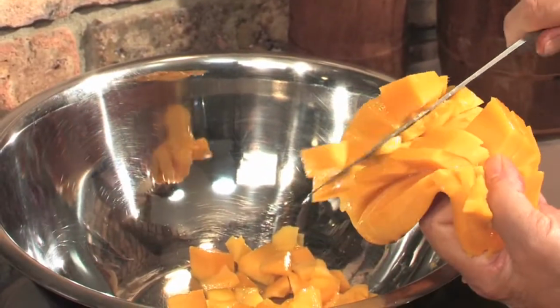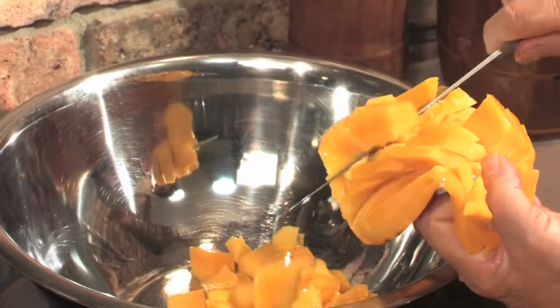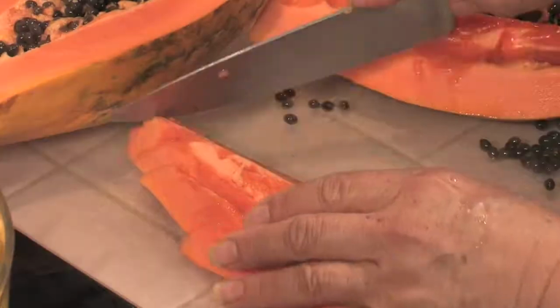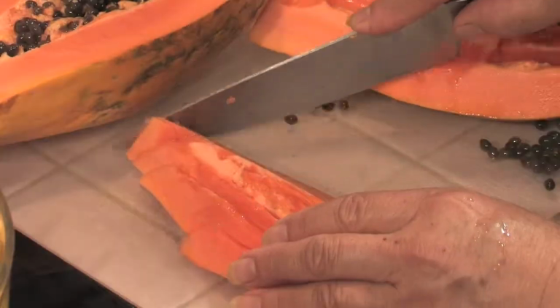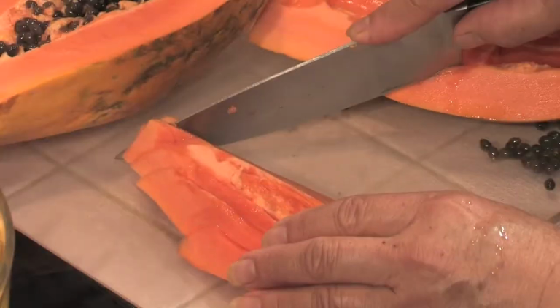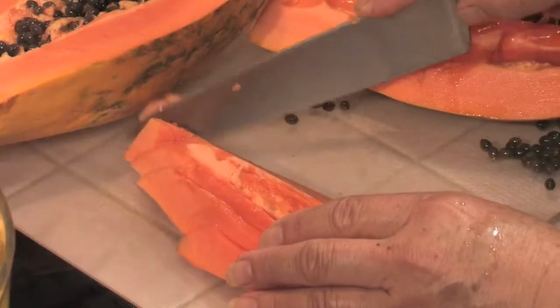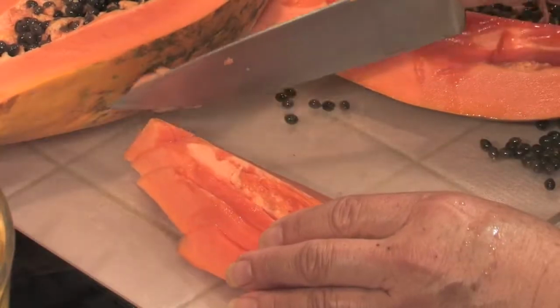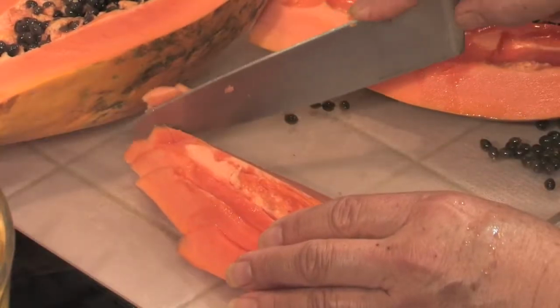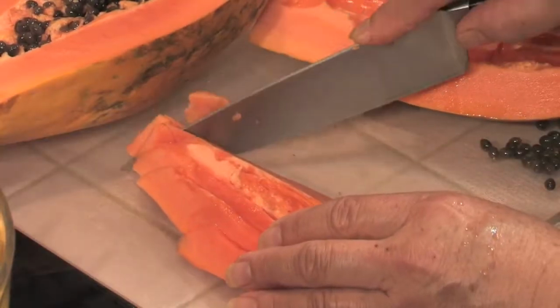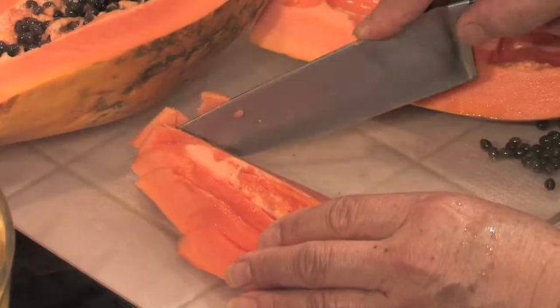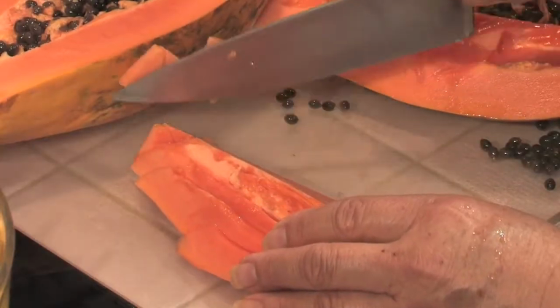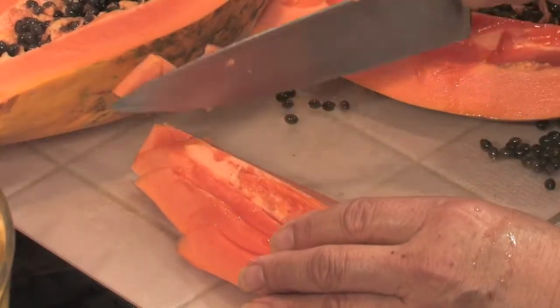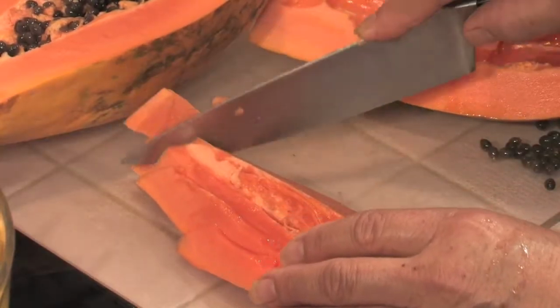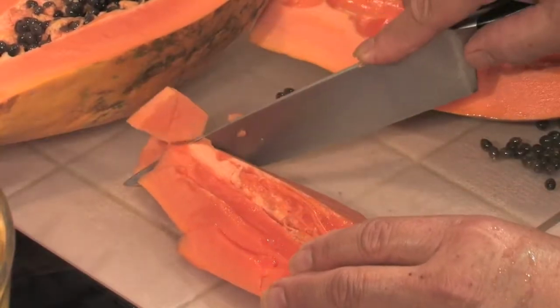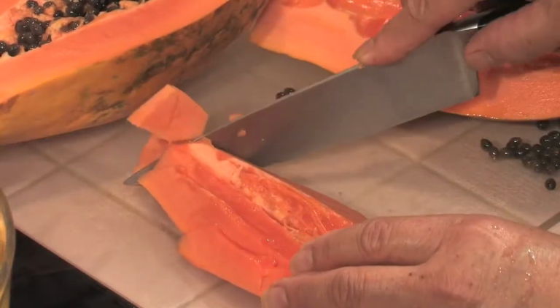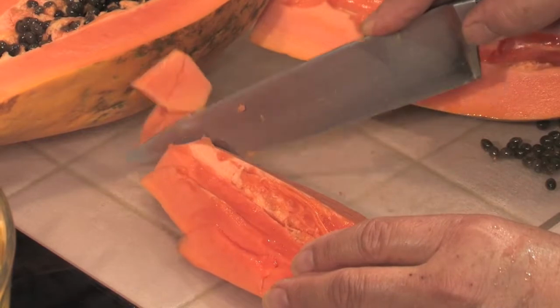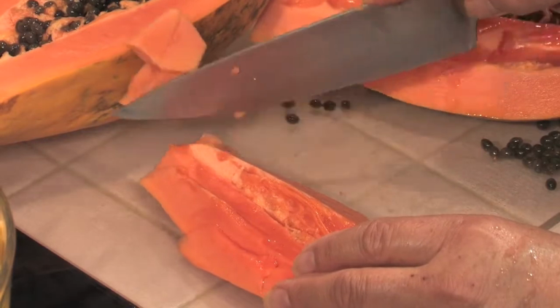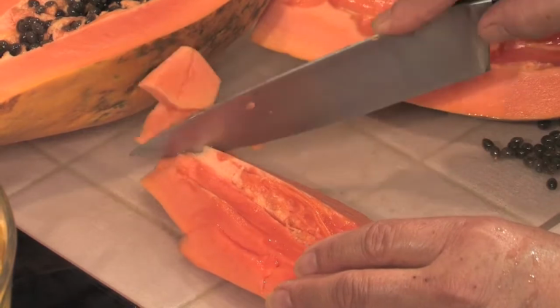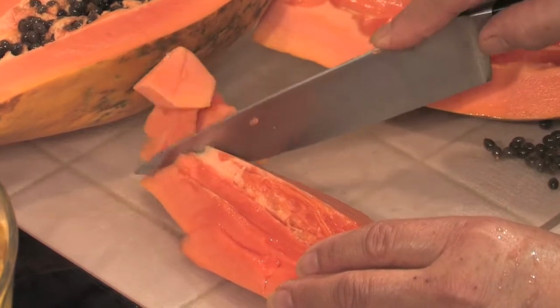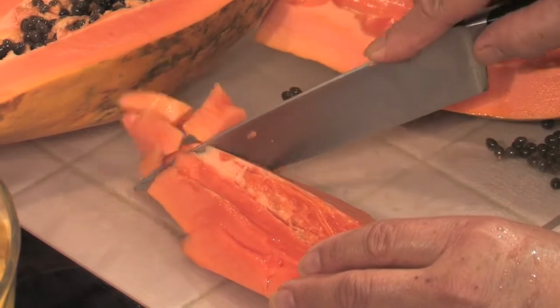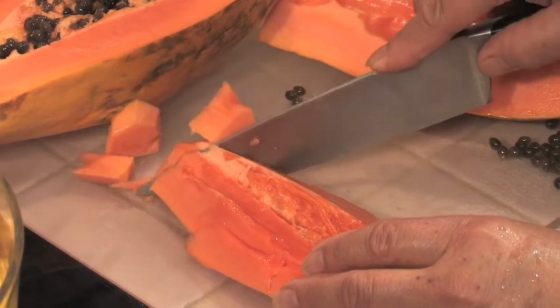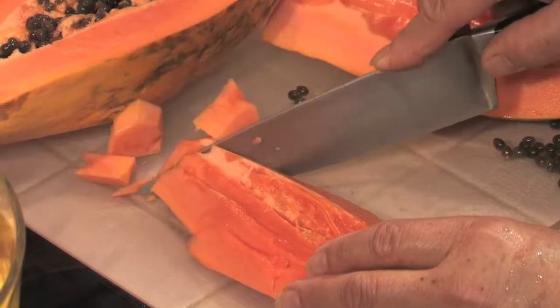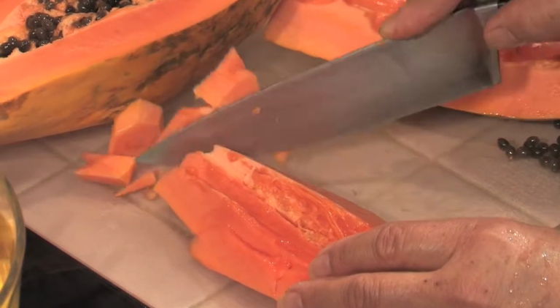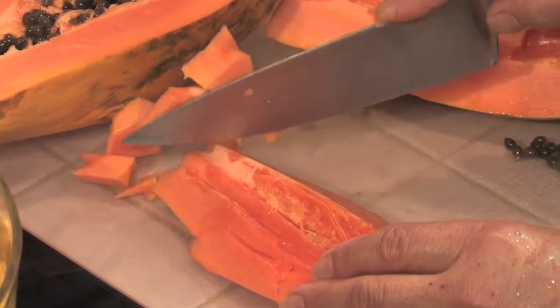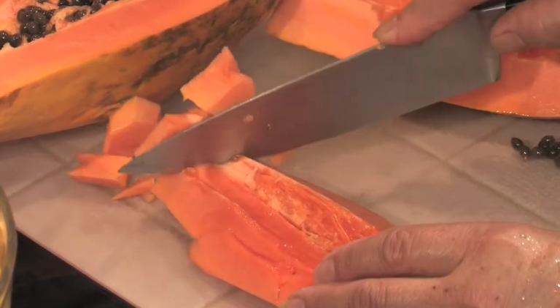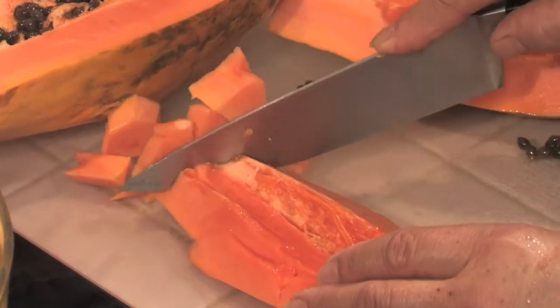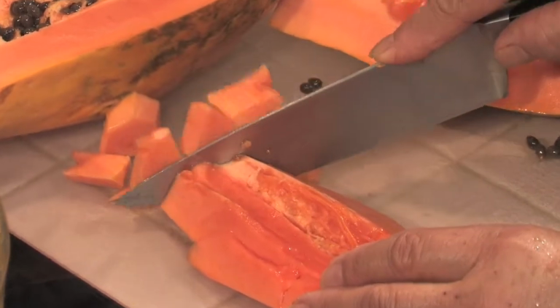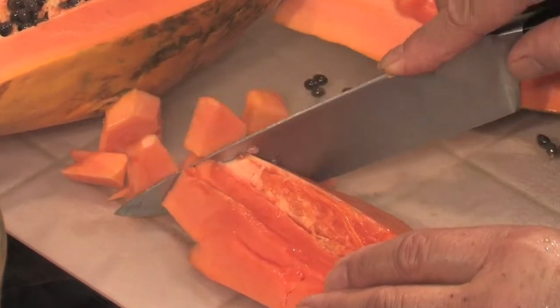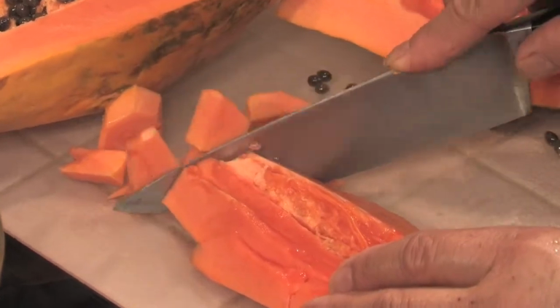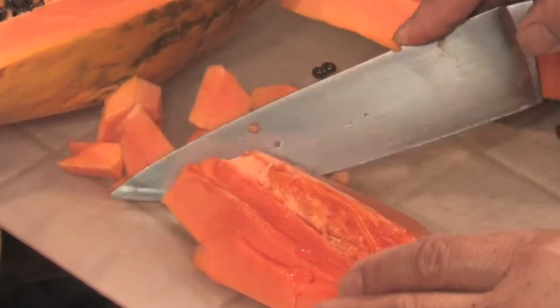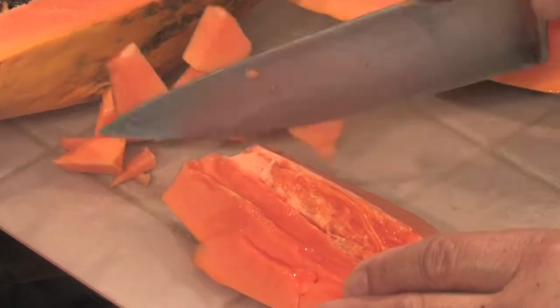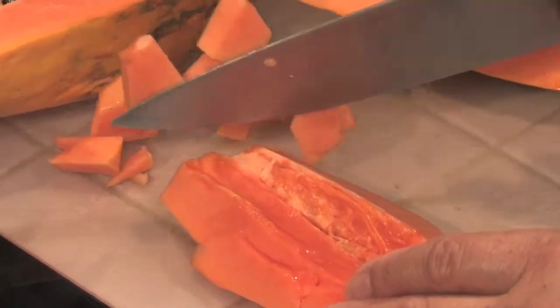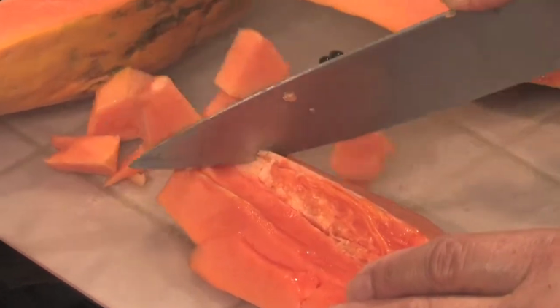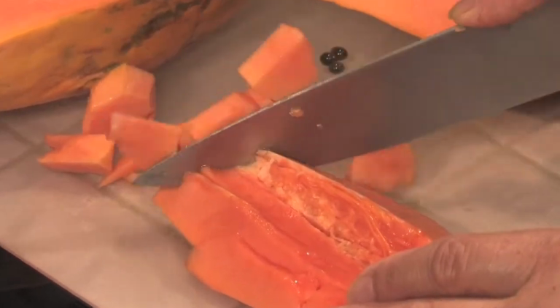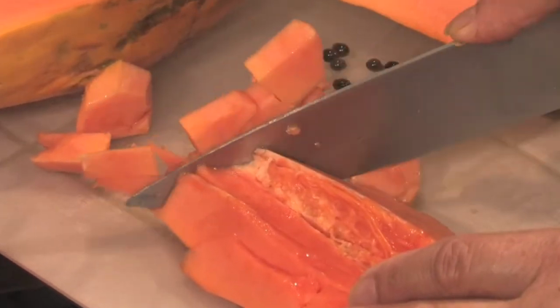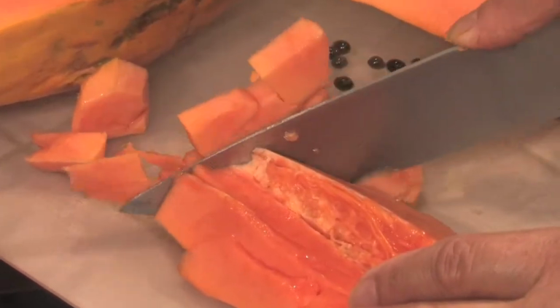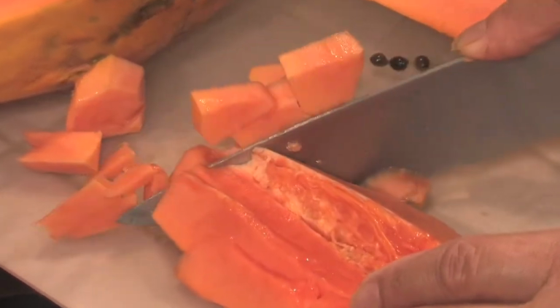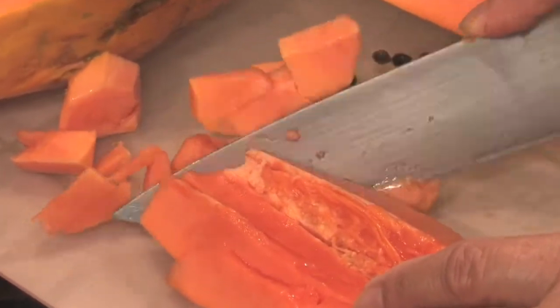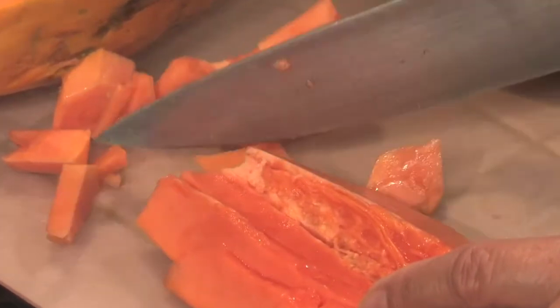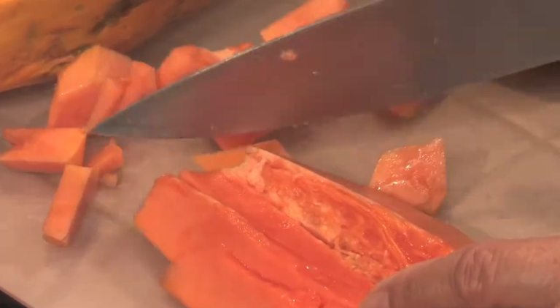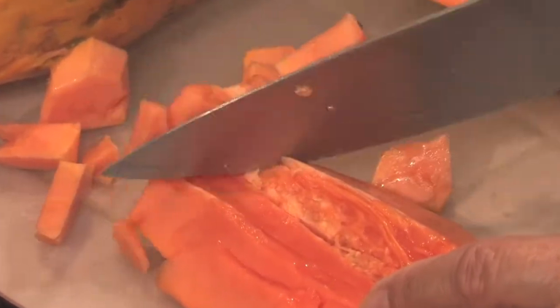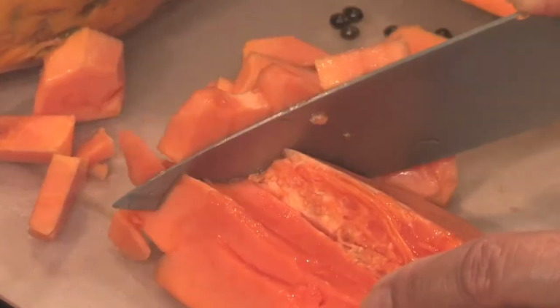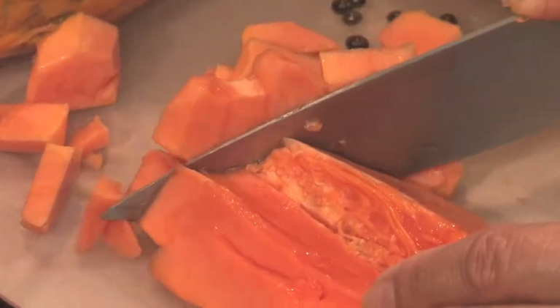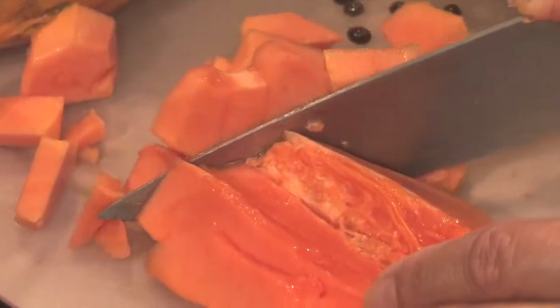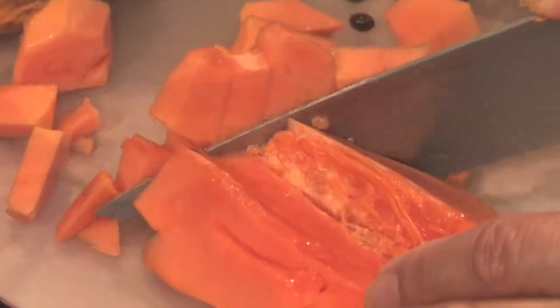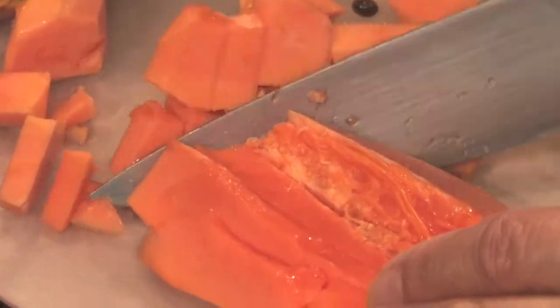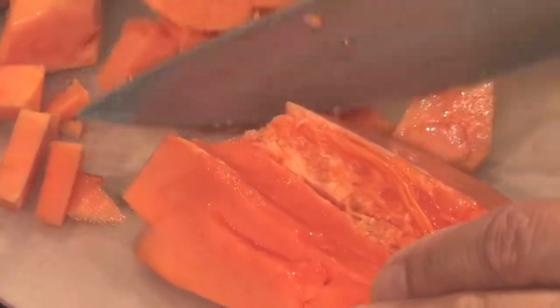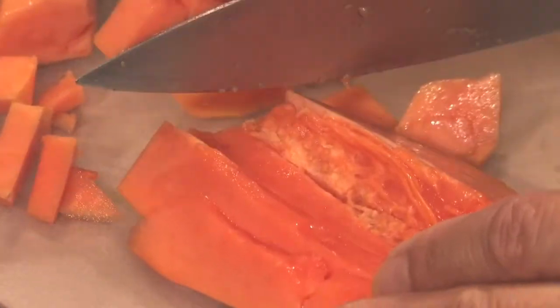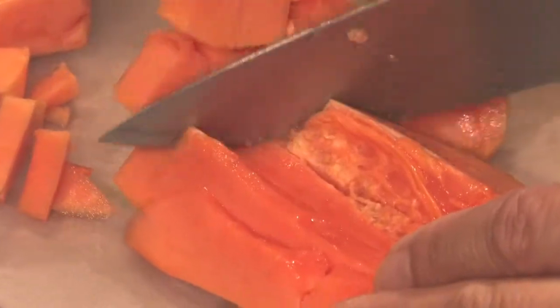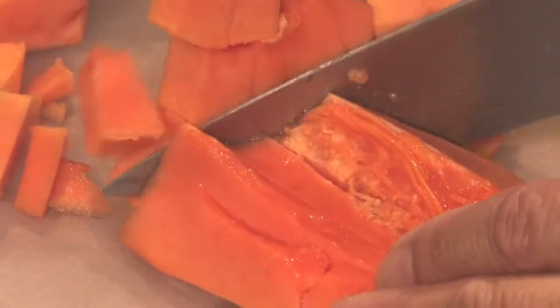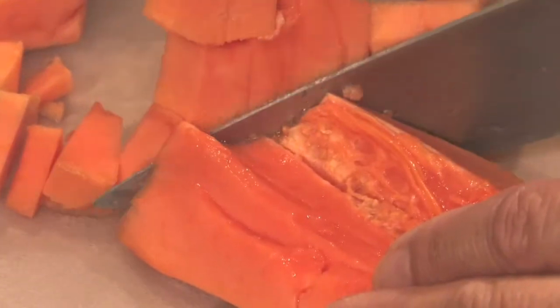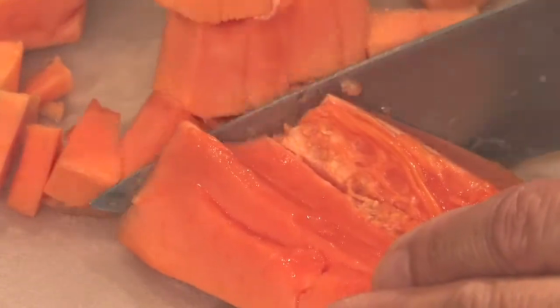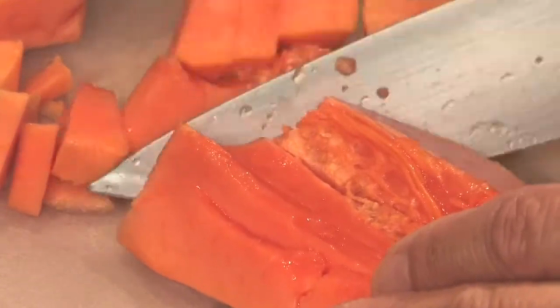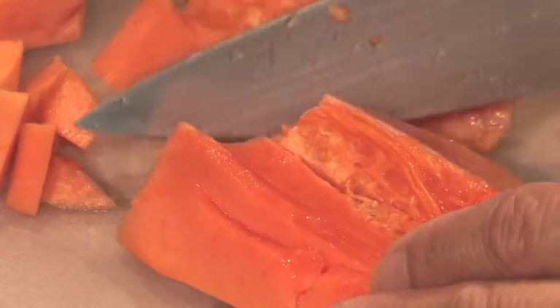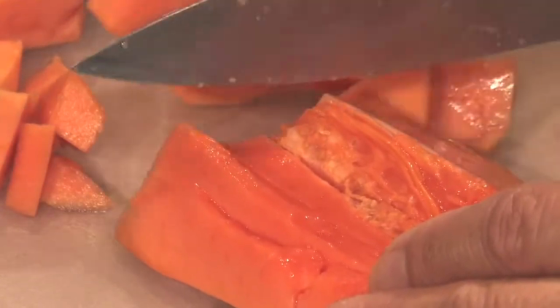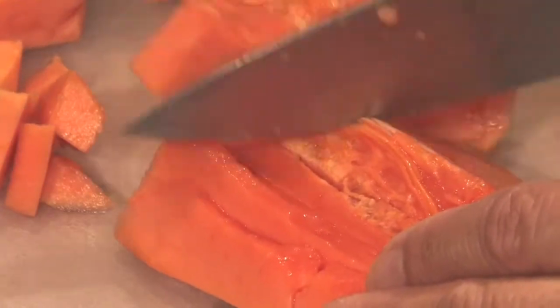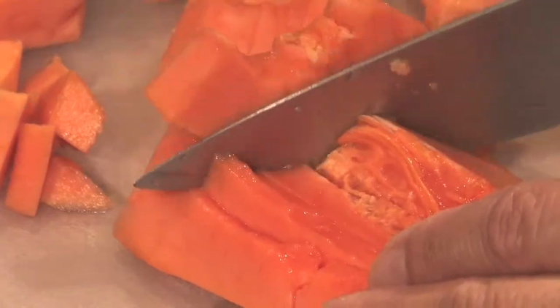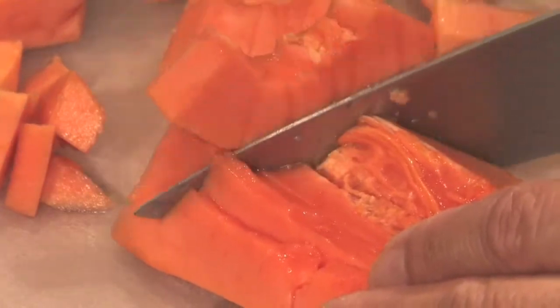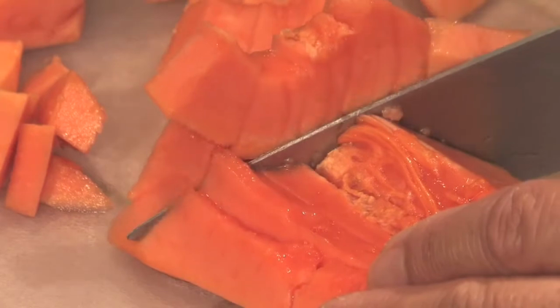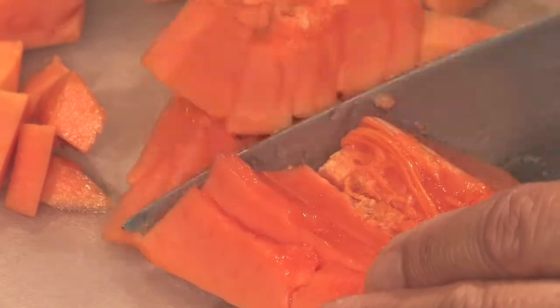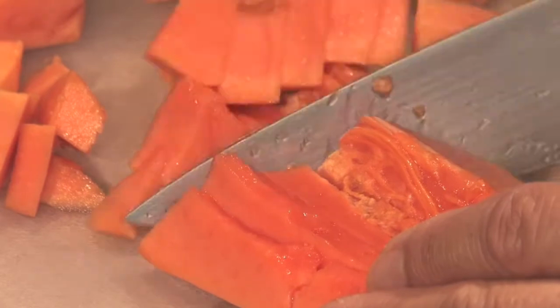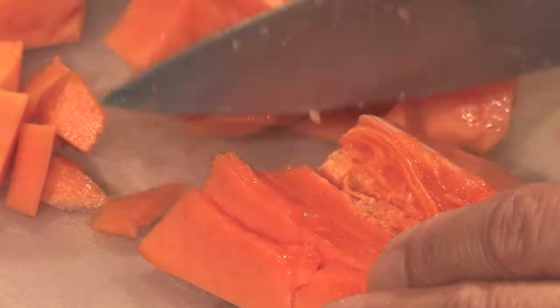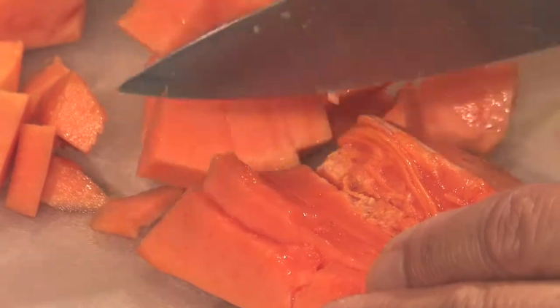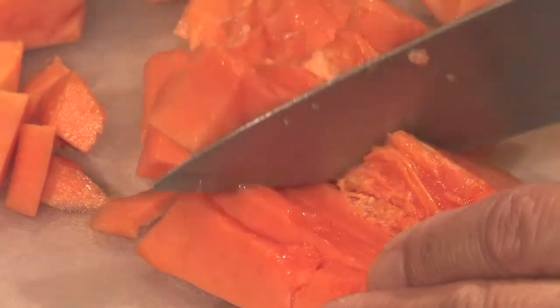We'll also need one large ripe papaya, peeled, seeded, and diced into small quarter-inch pieces.